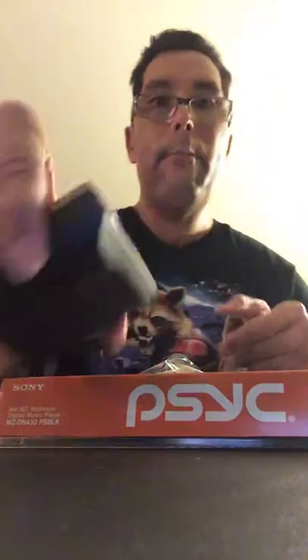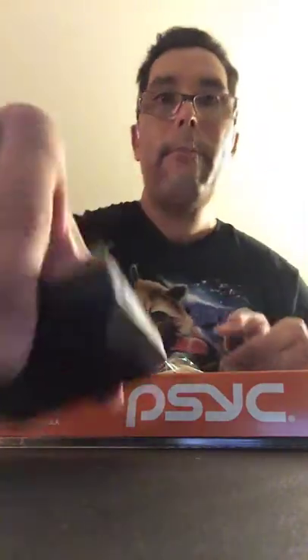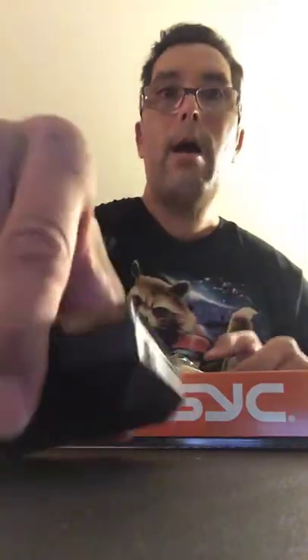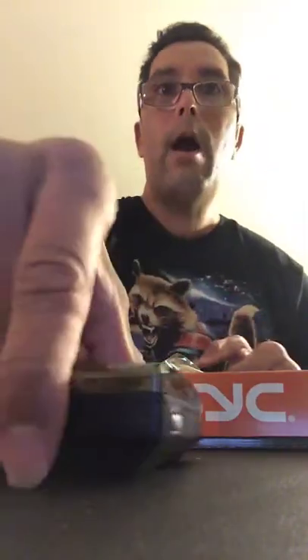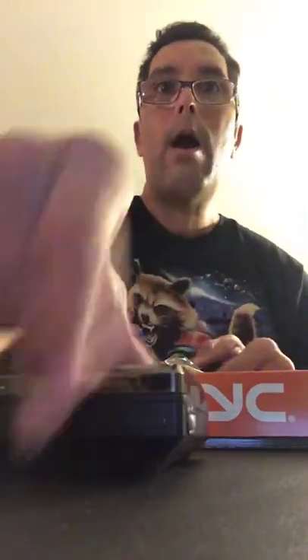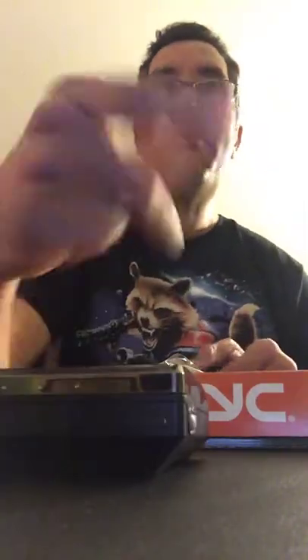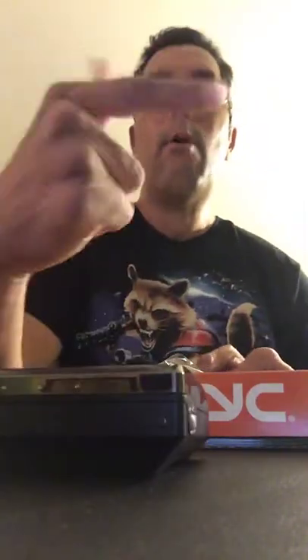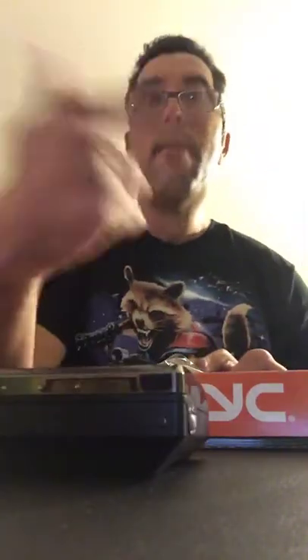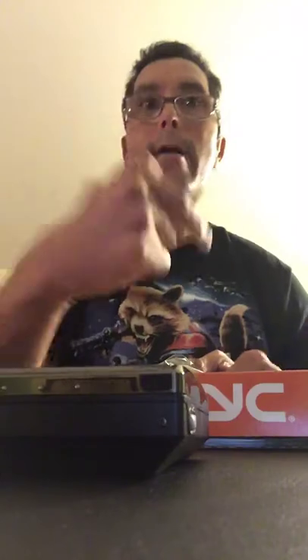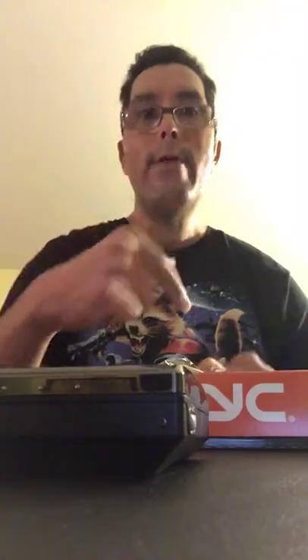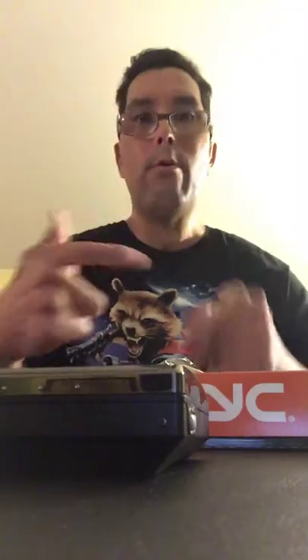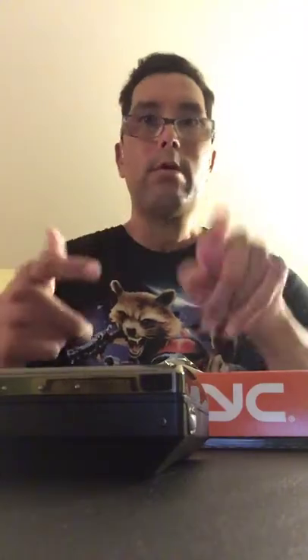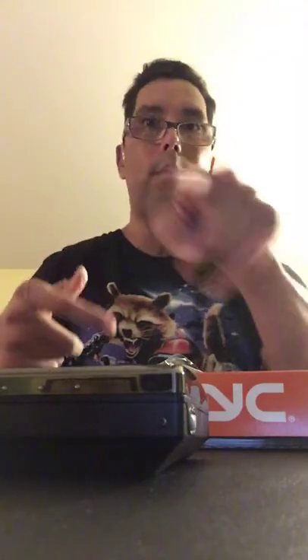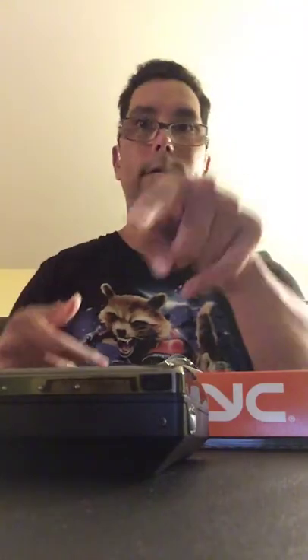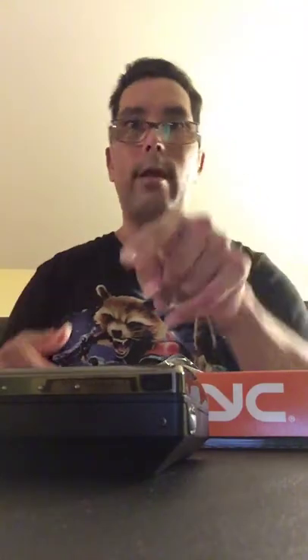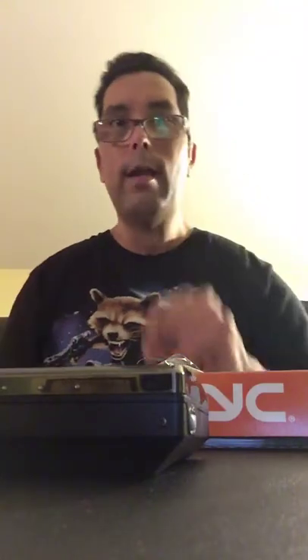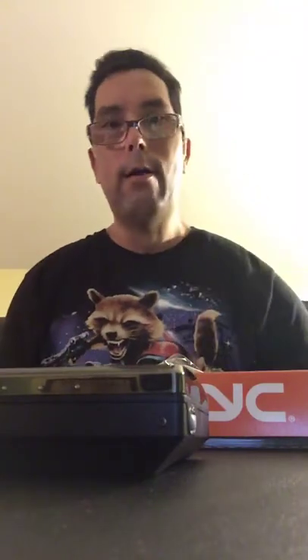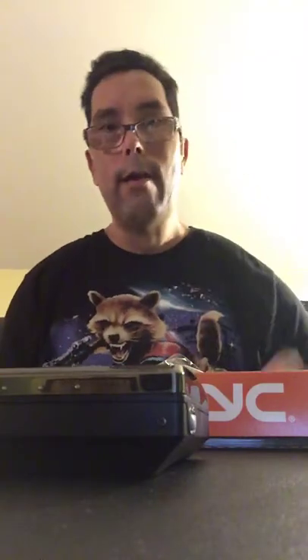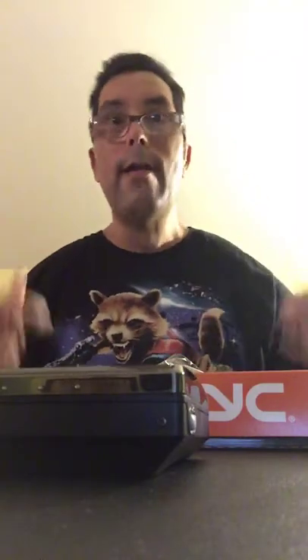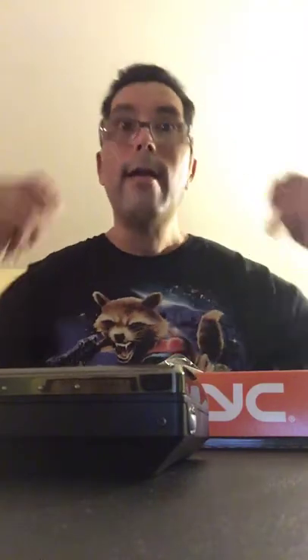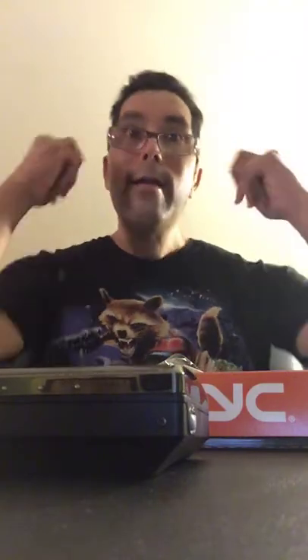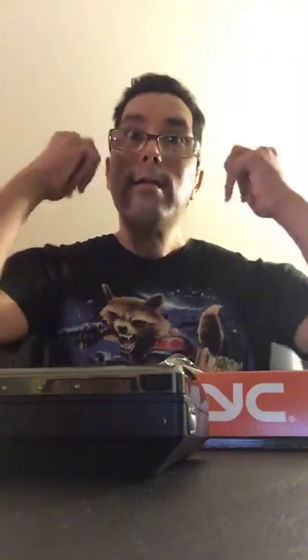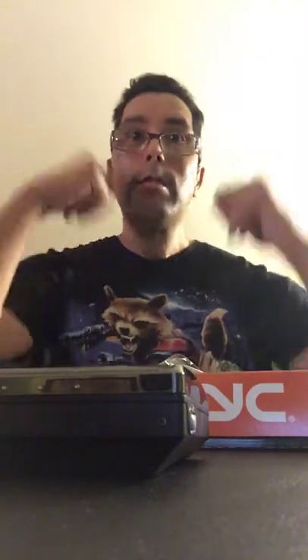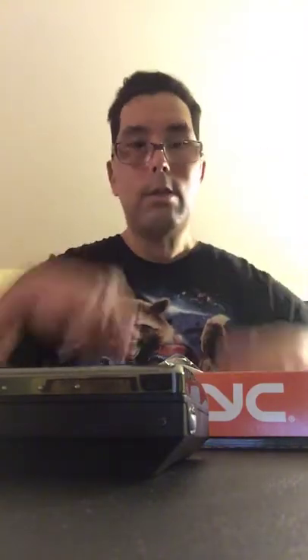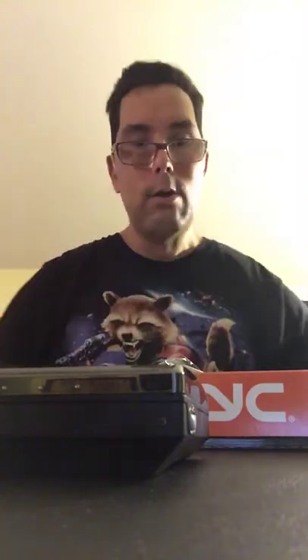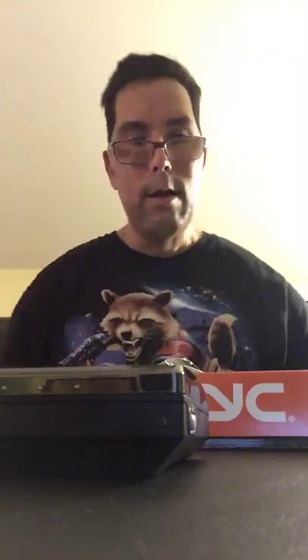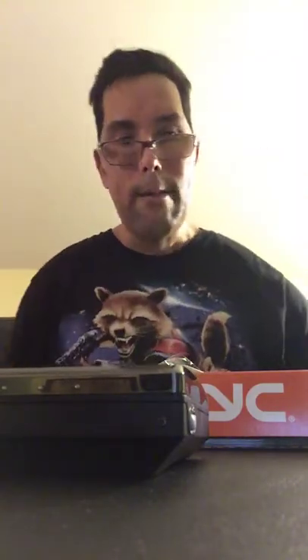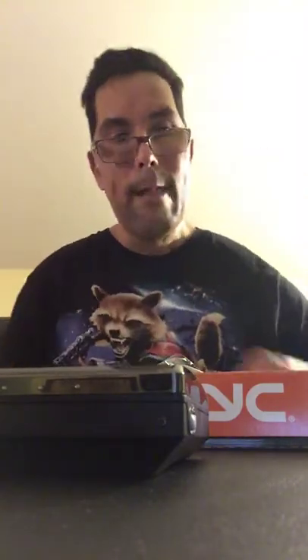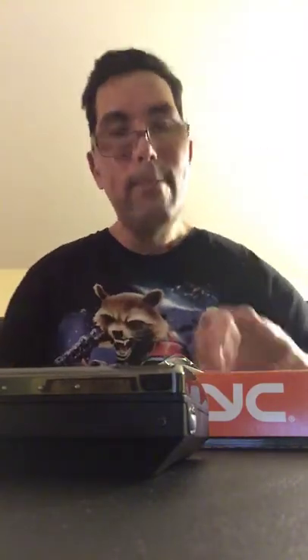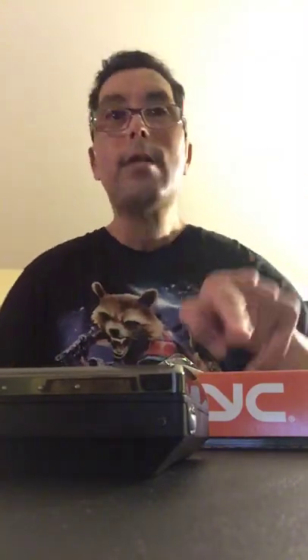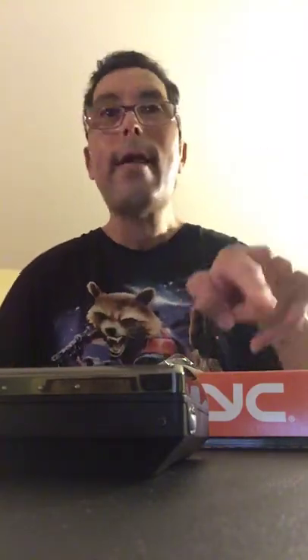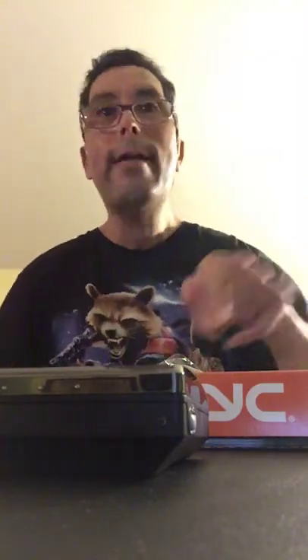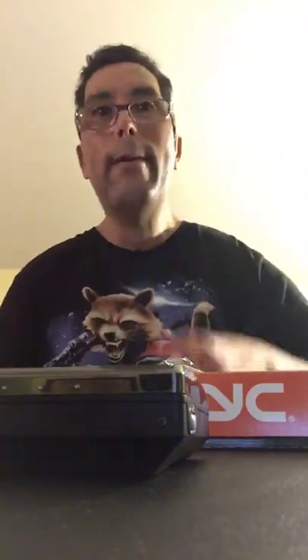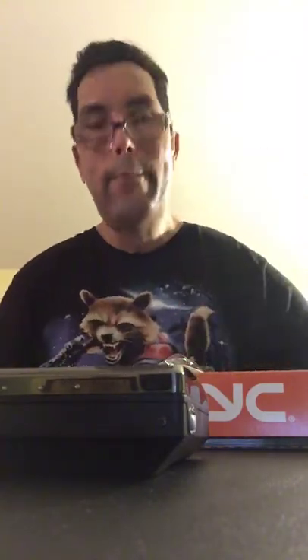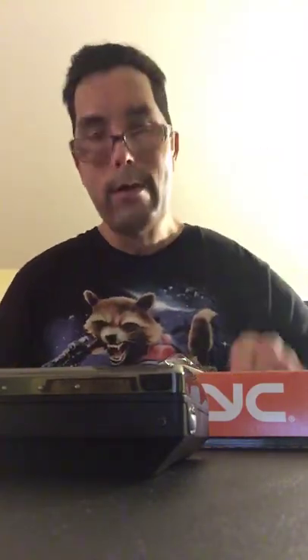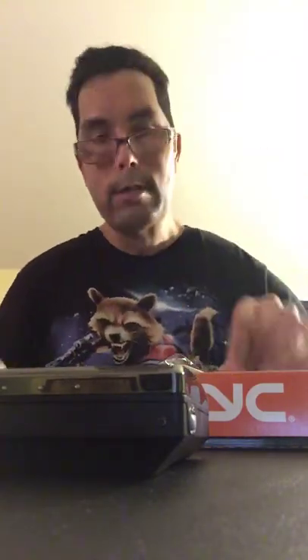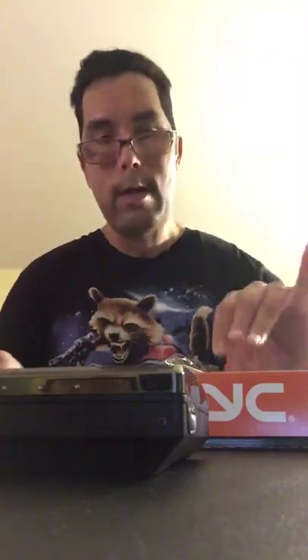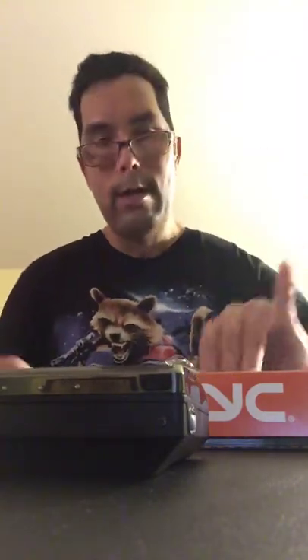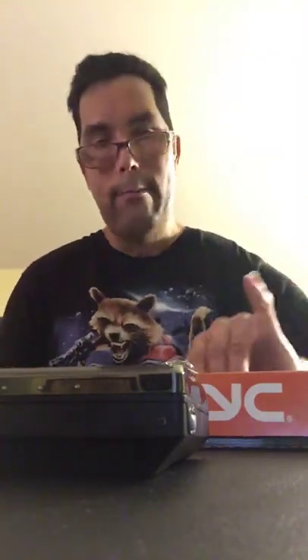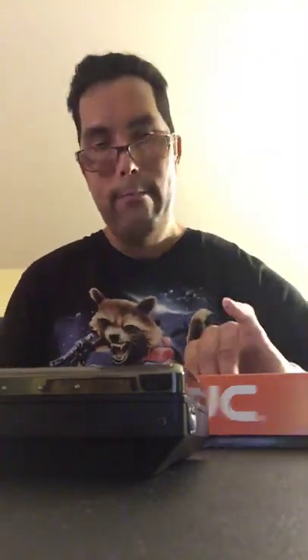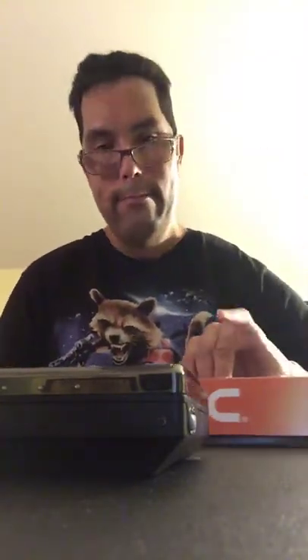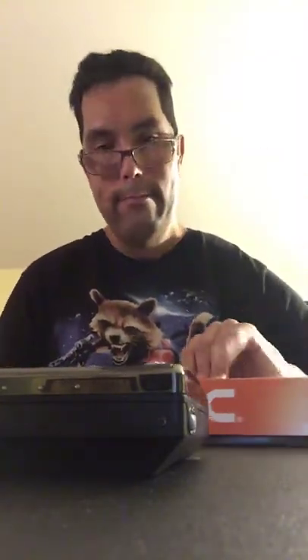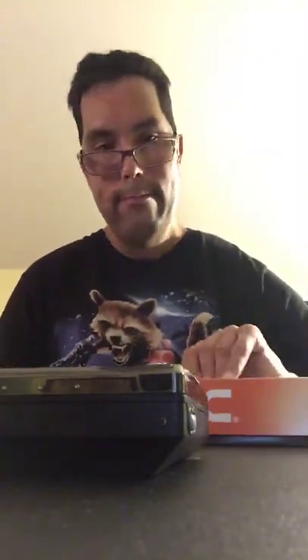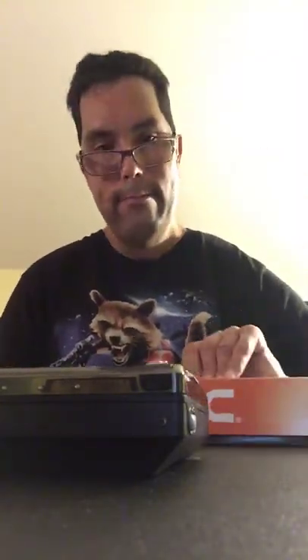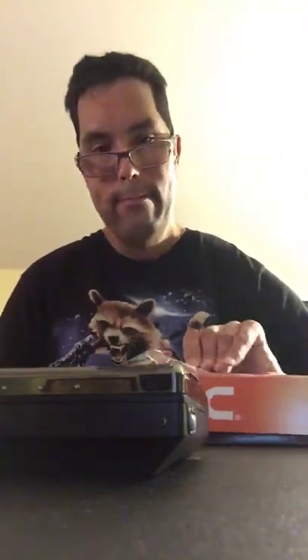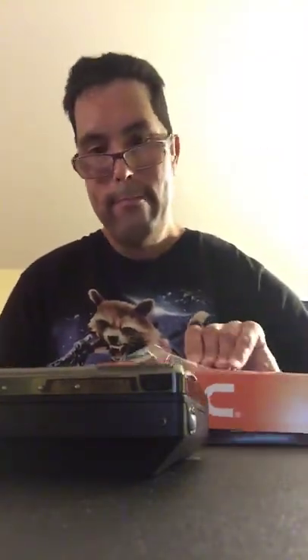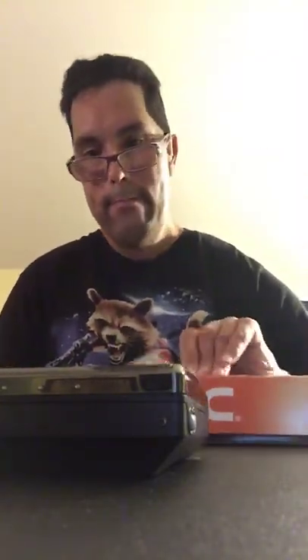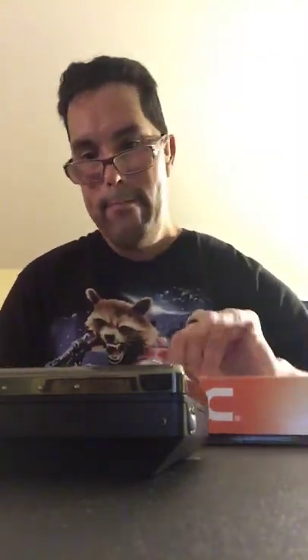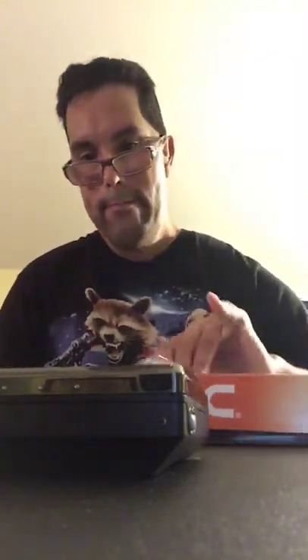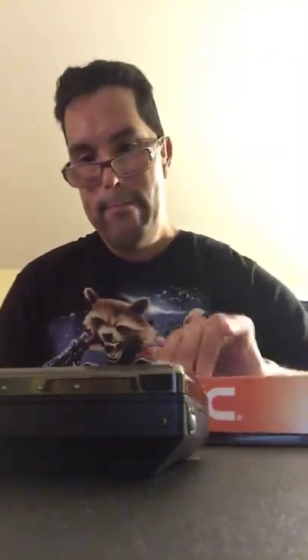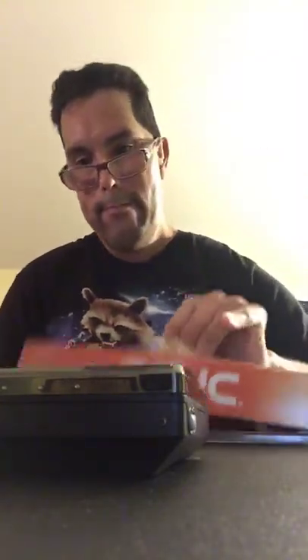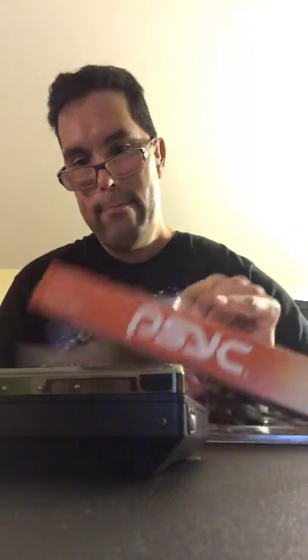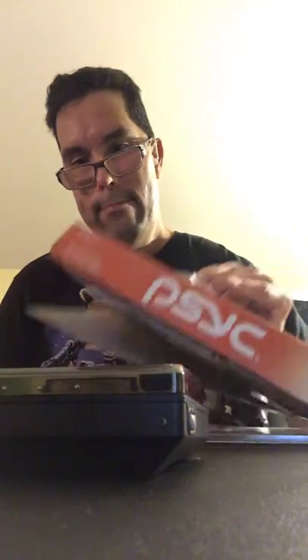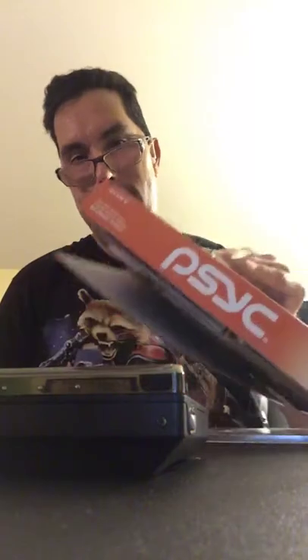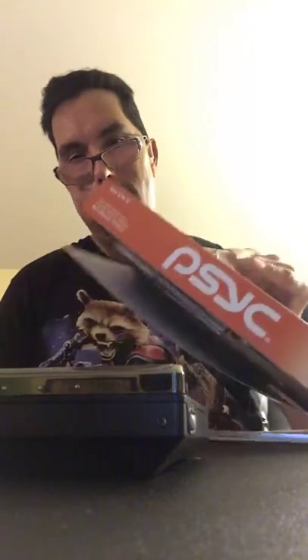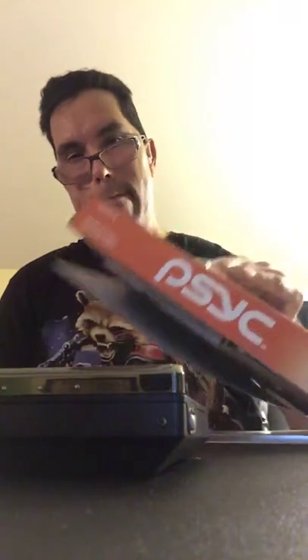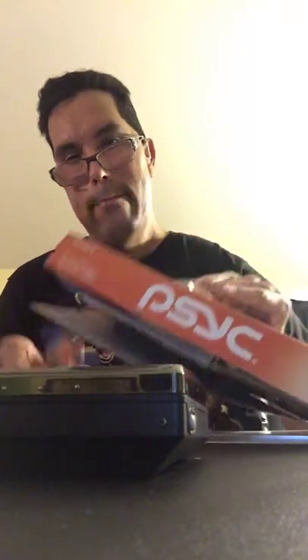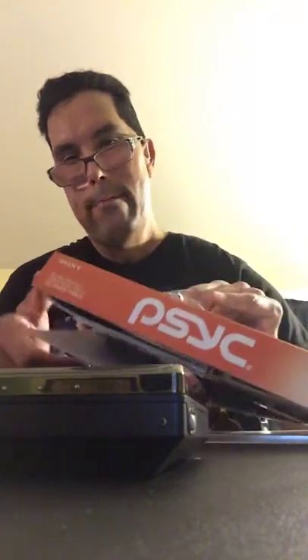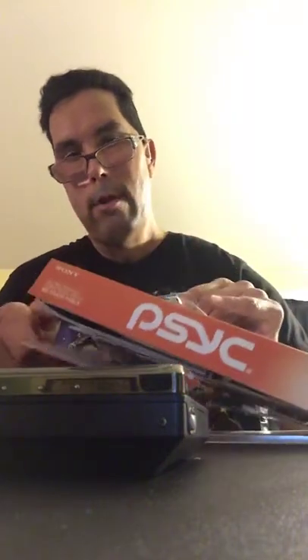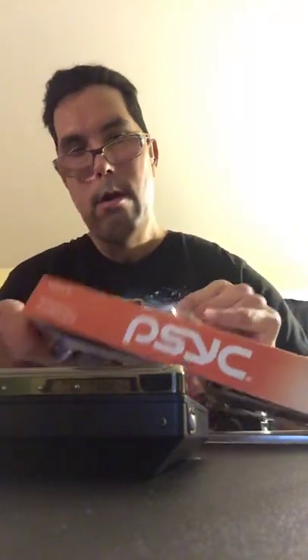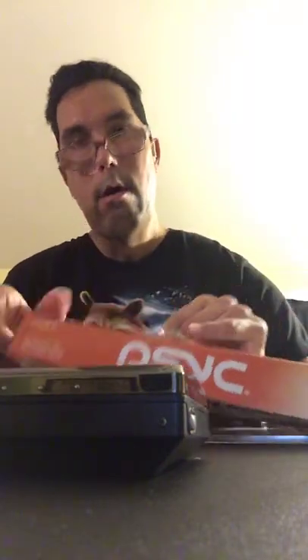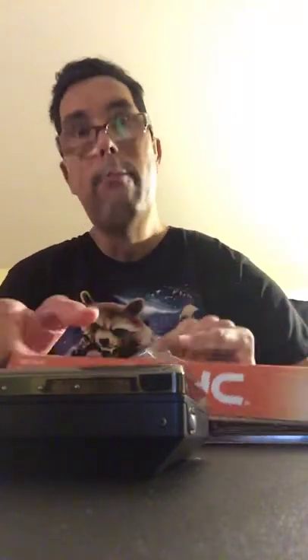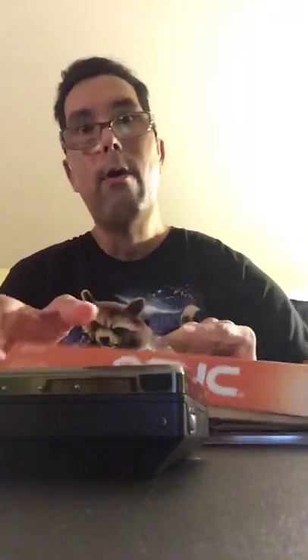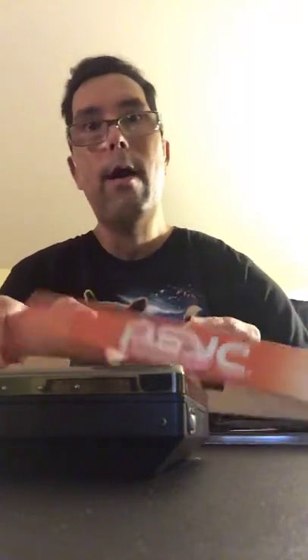This is gonna come in handy because I just started college yesterday. I can upload my notes onto here and listen to it. It's got earbuds in it.